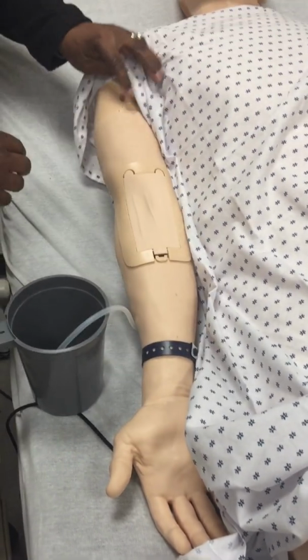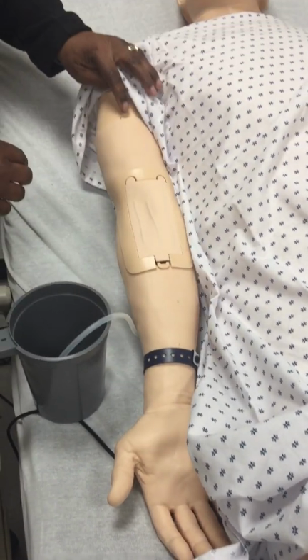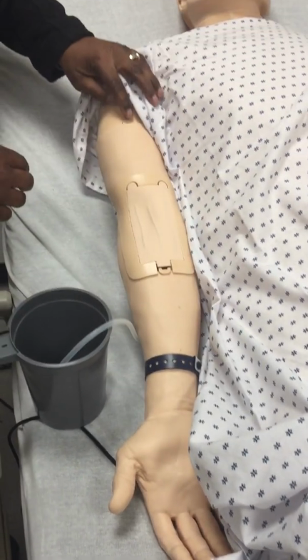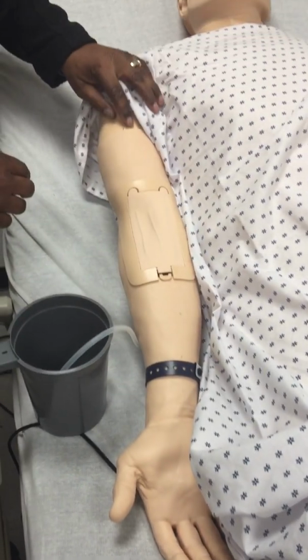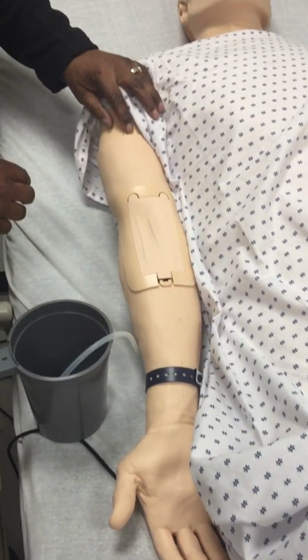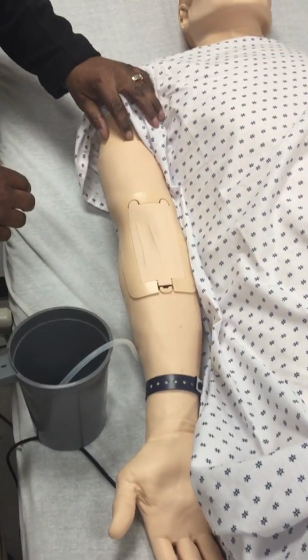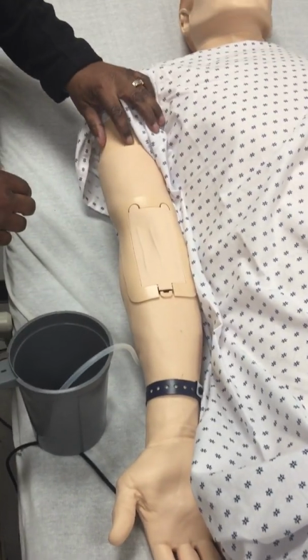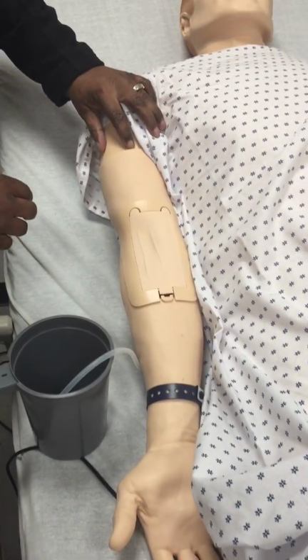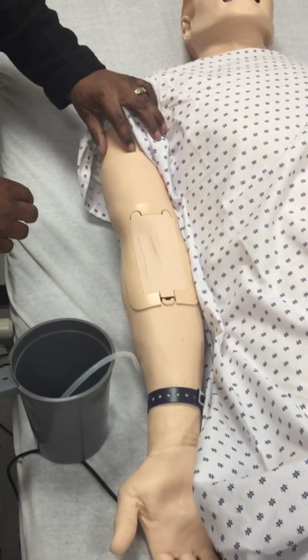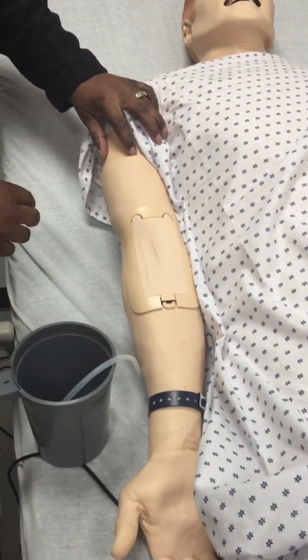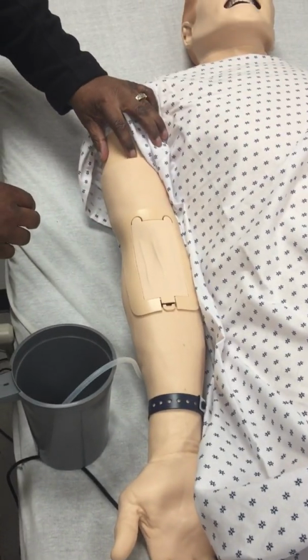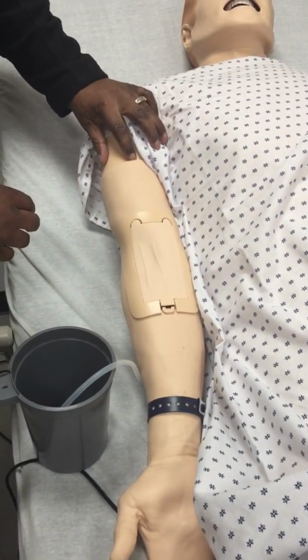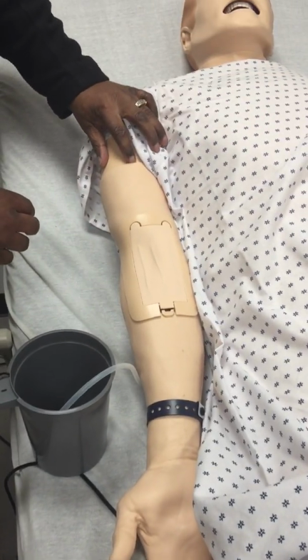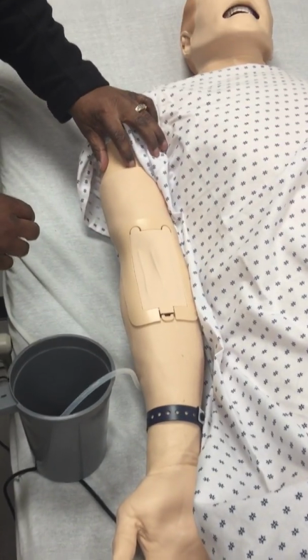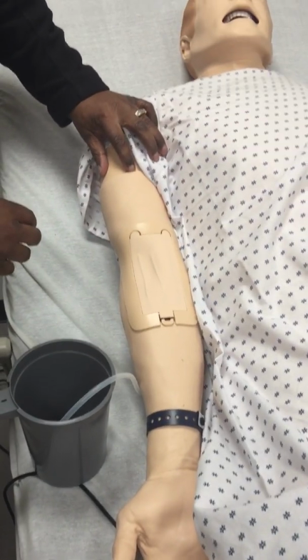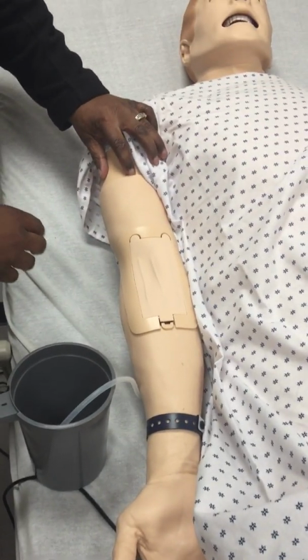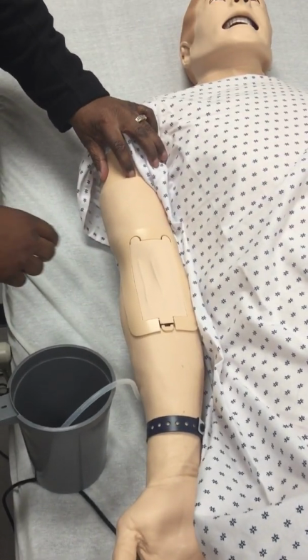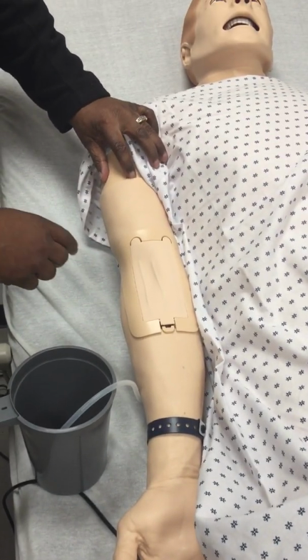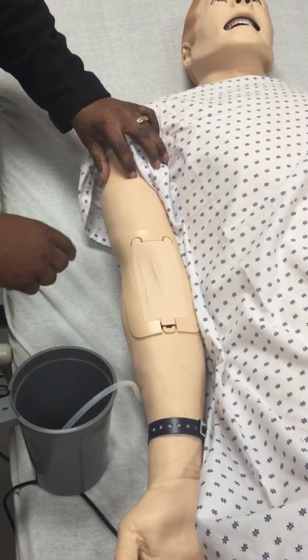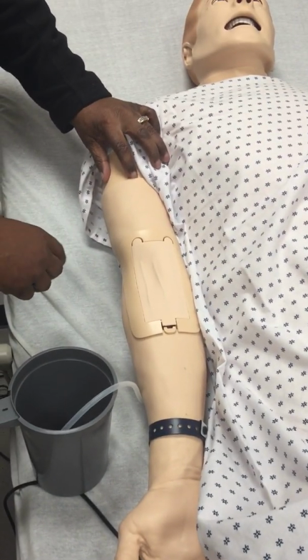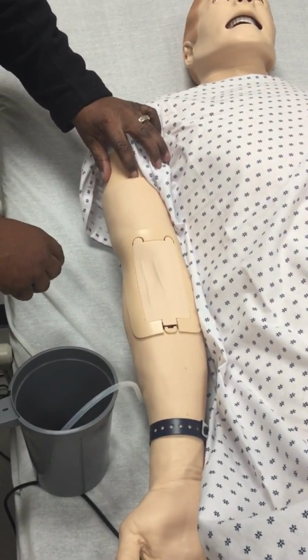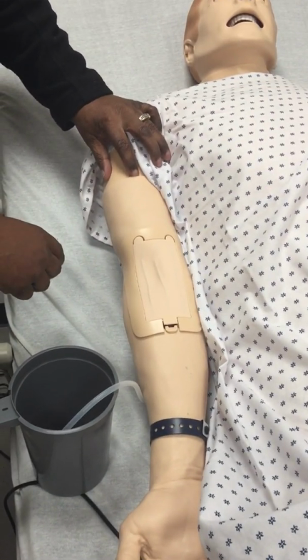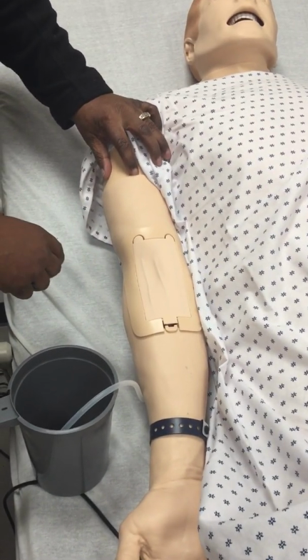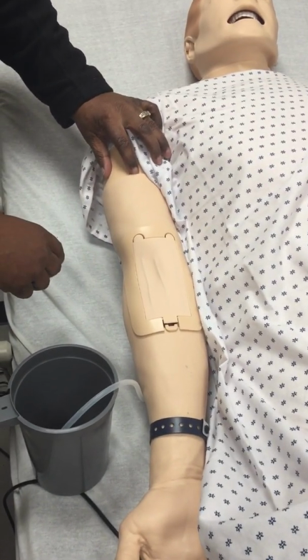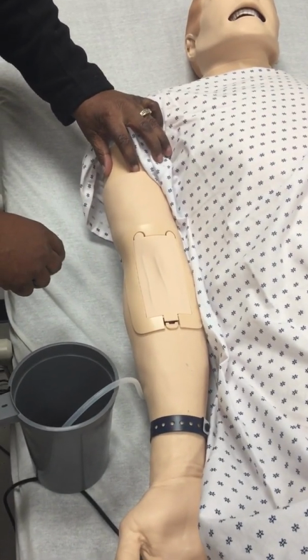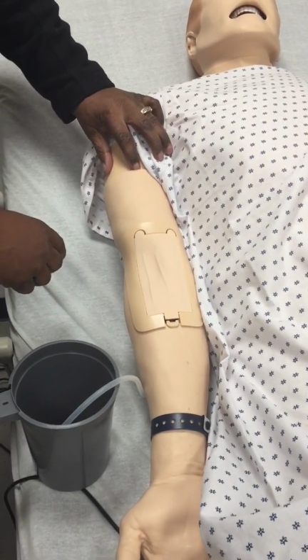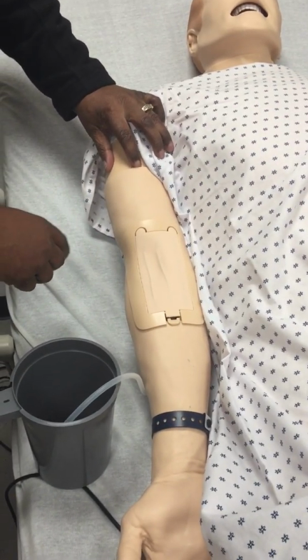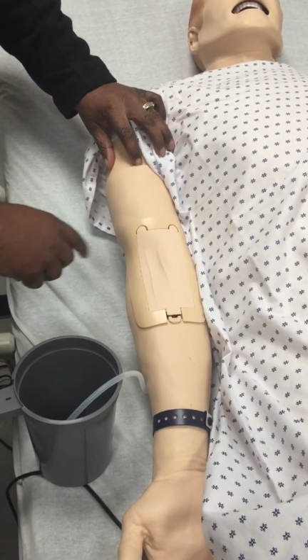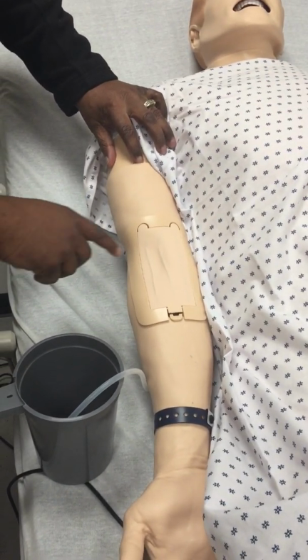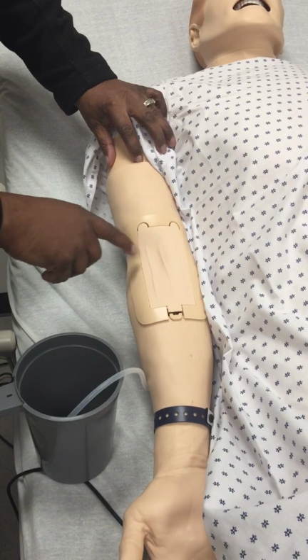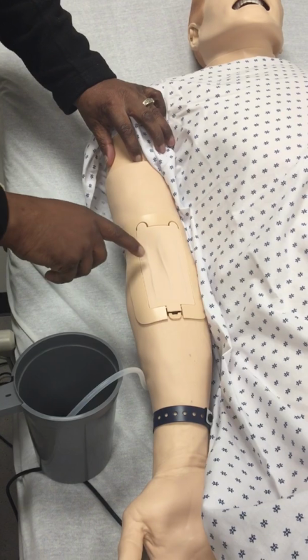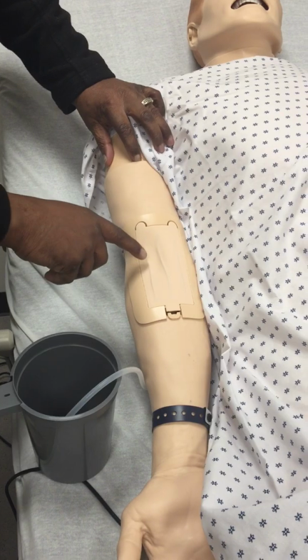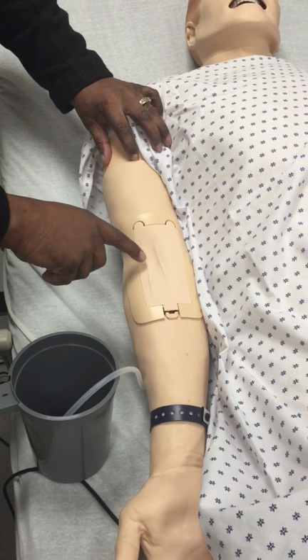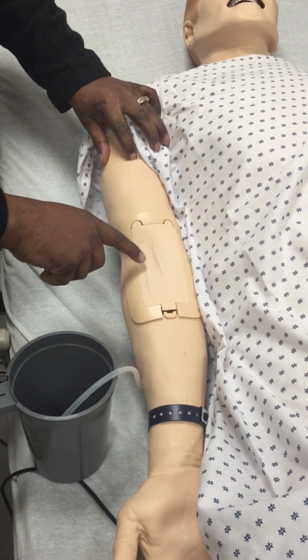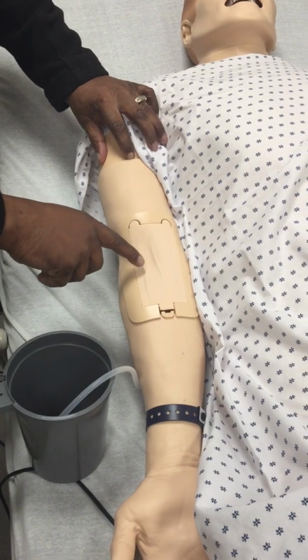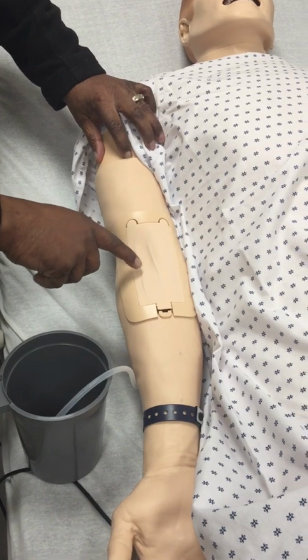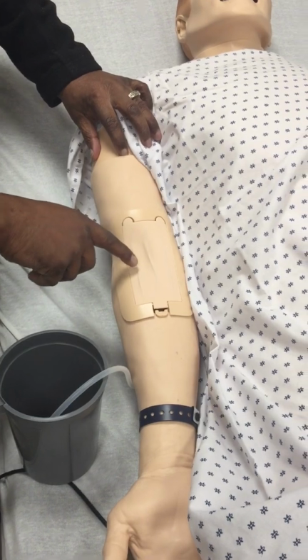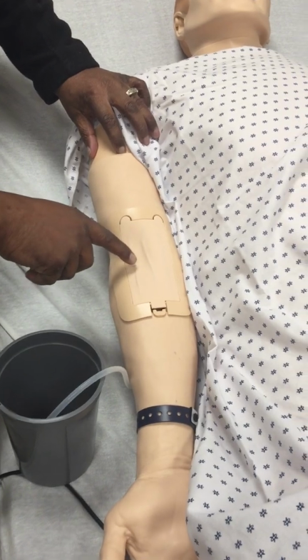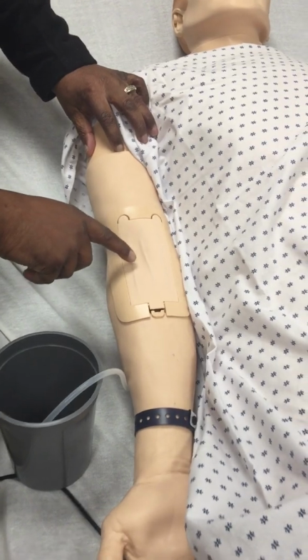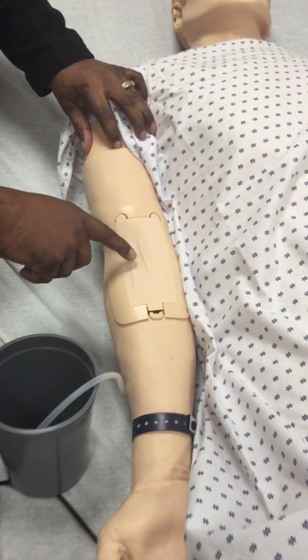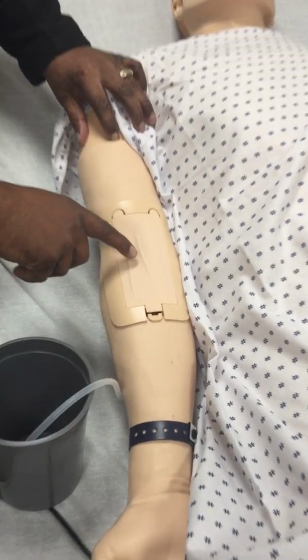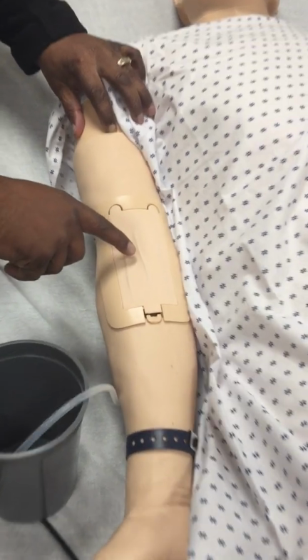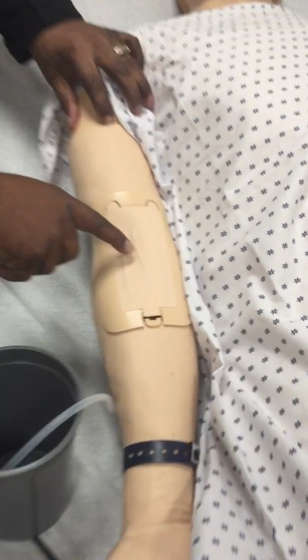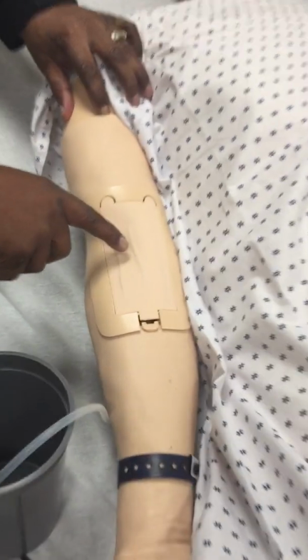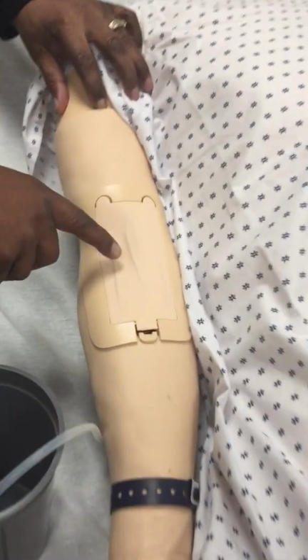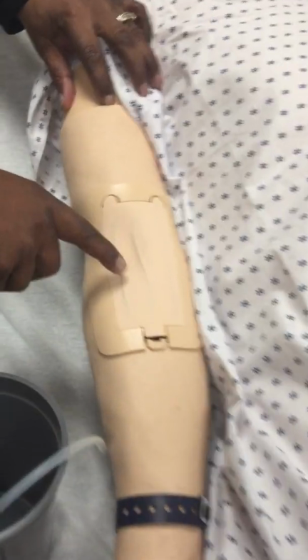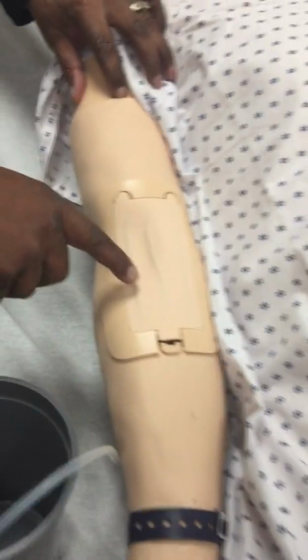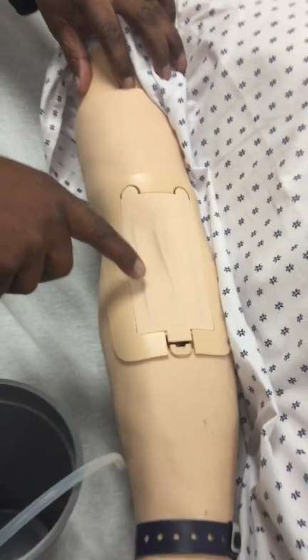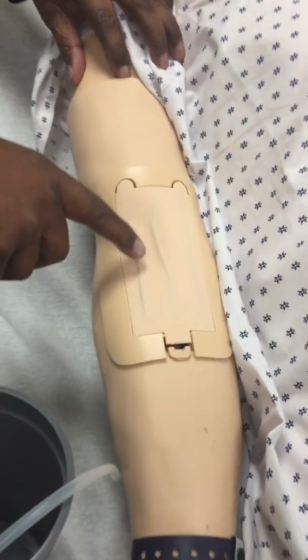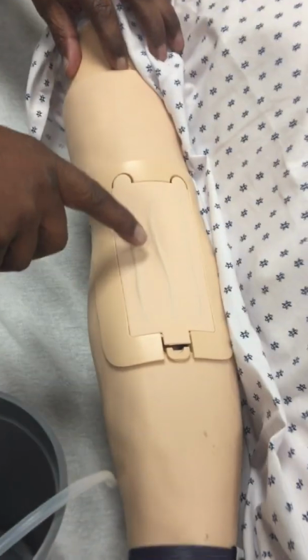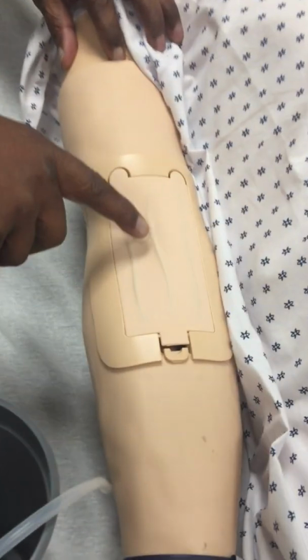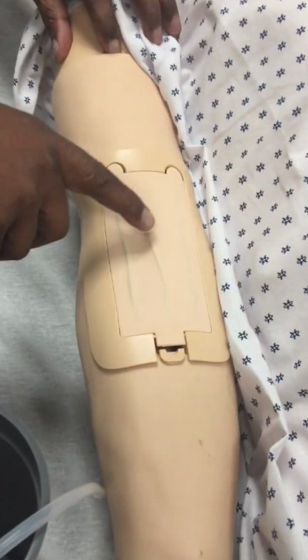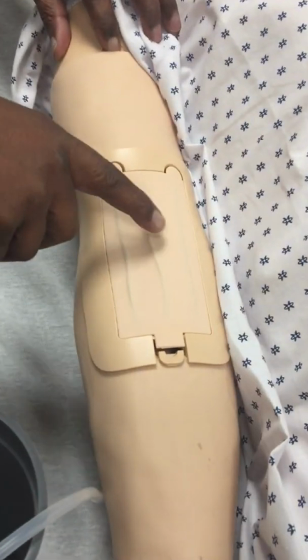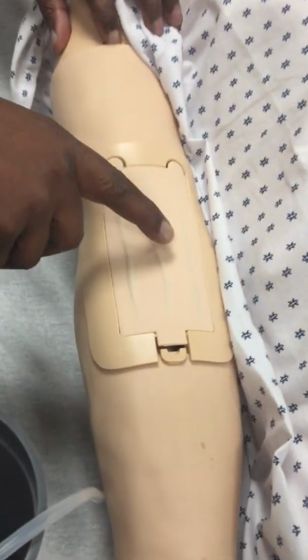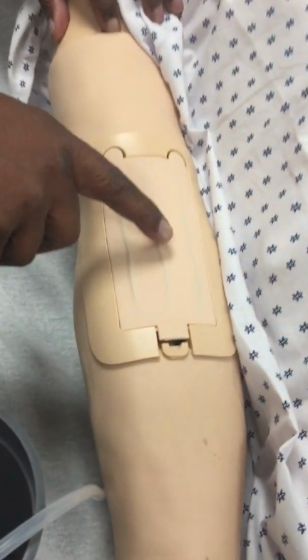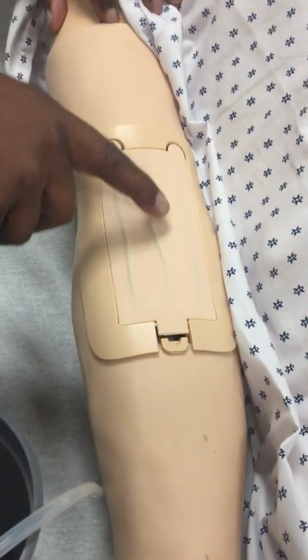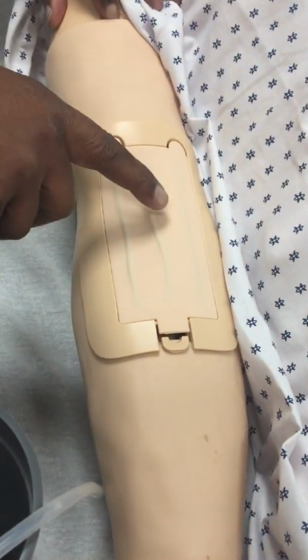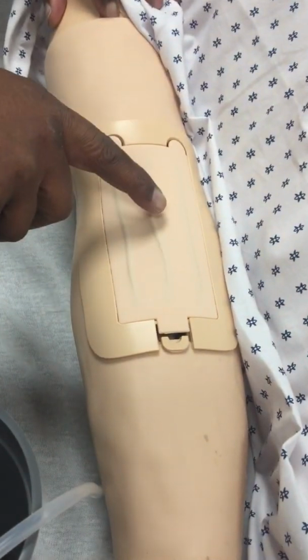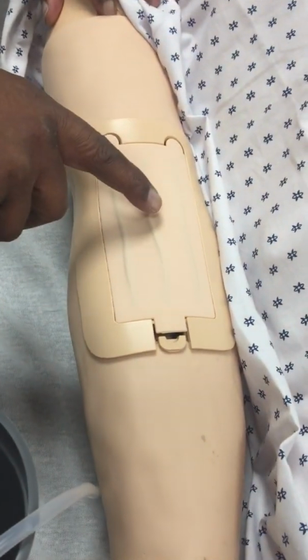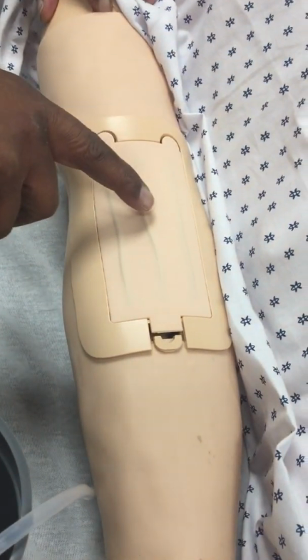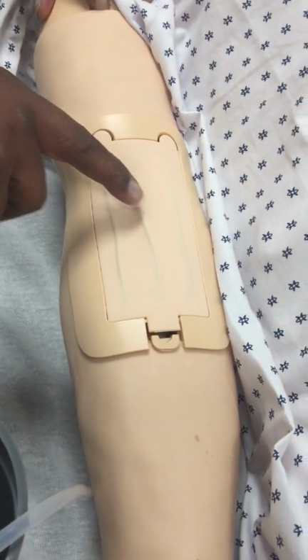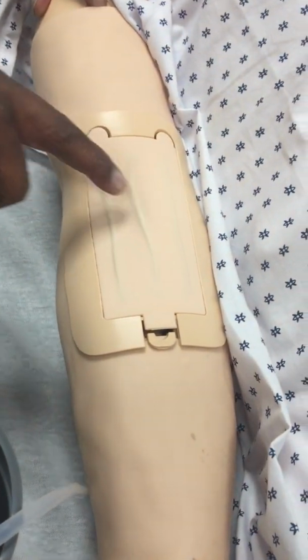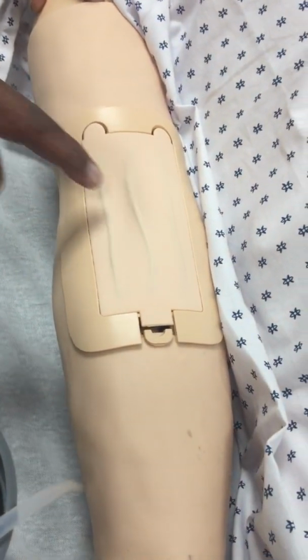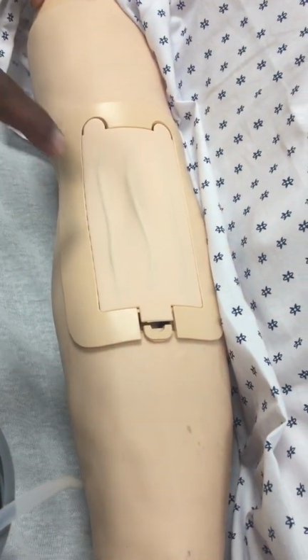We're going to depress the button down. You see the veins start to change — you can see them more superficial than you saw them before.